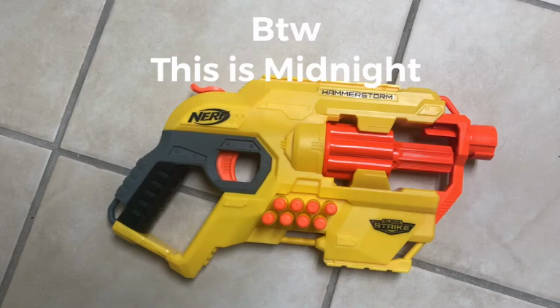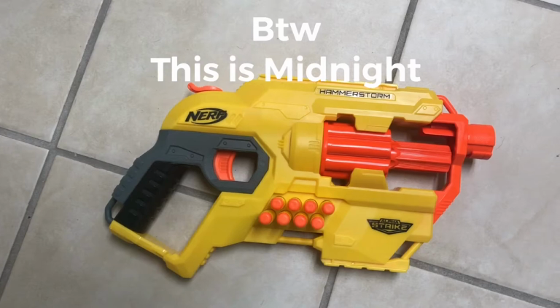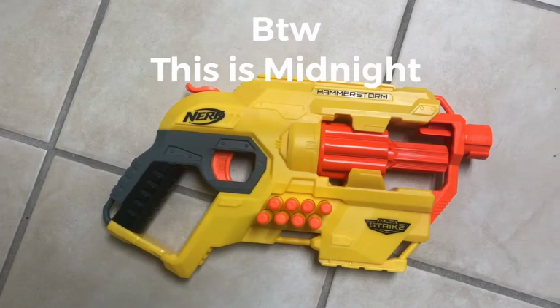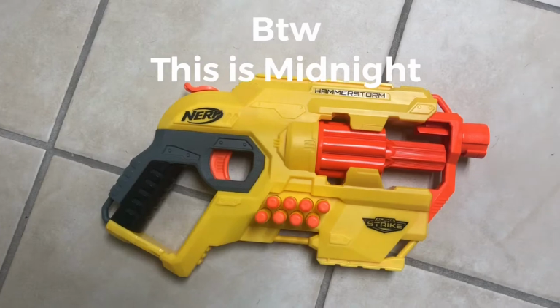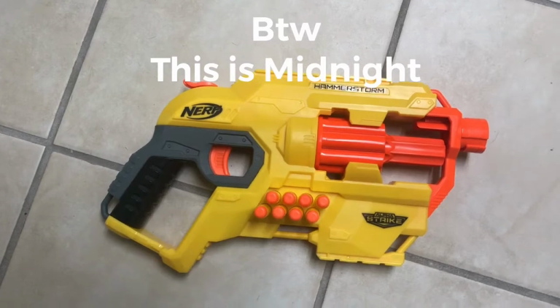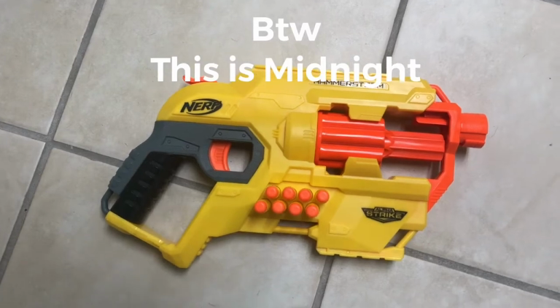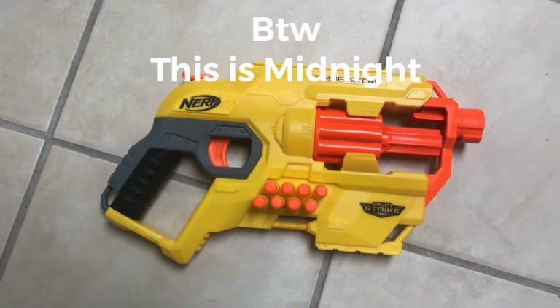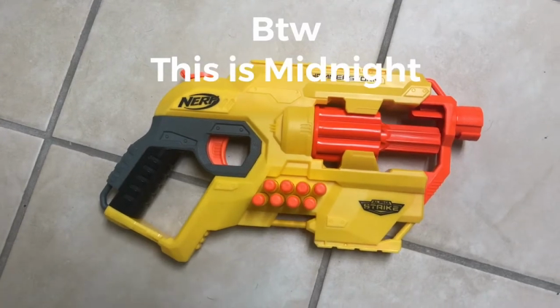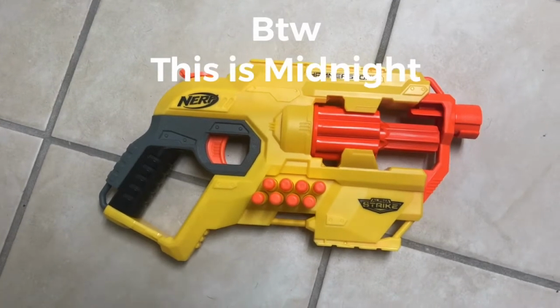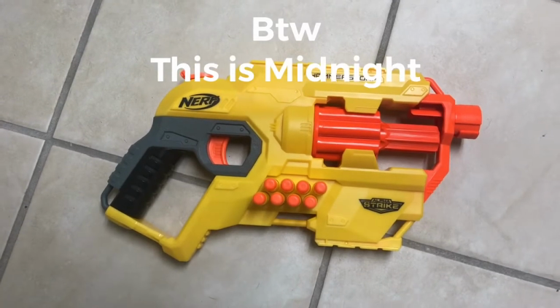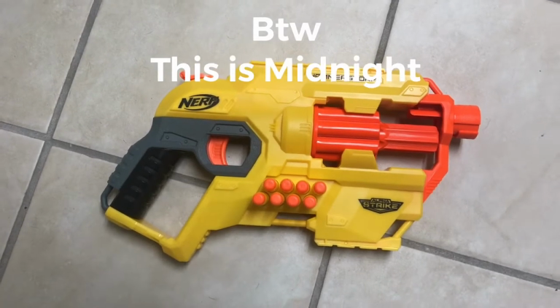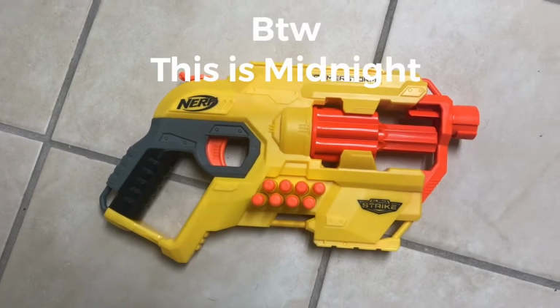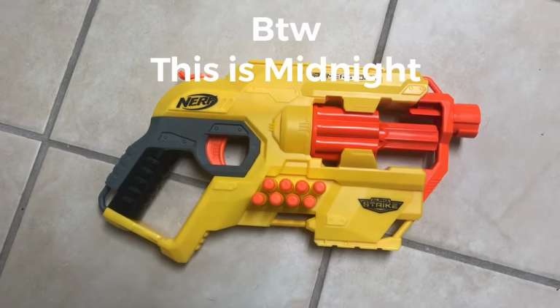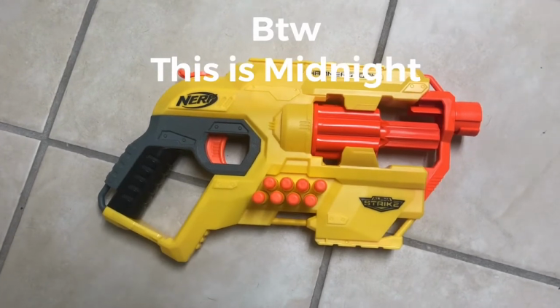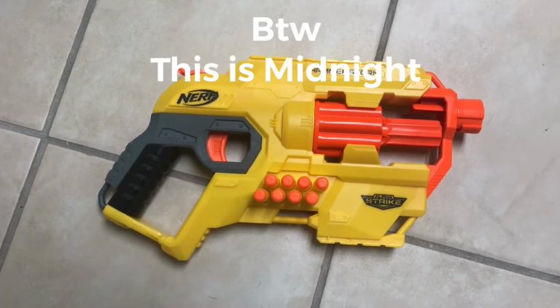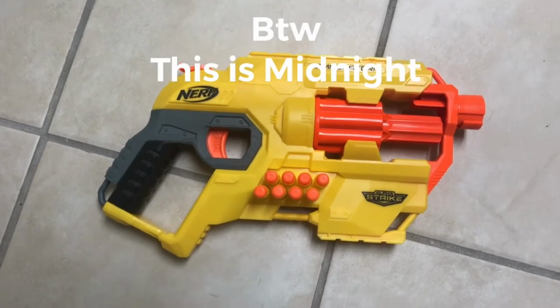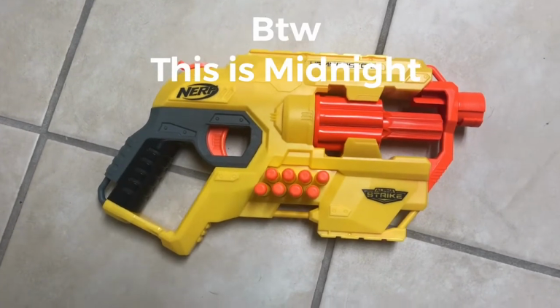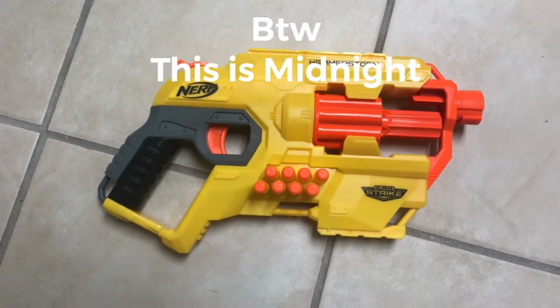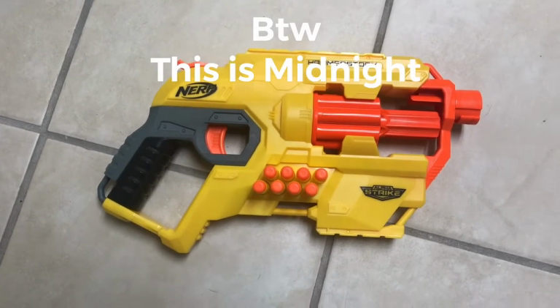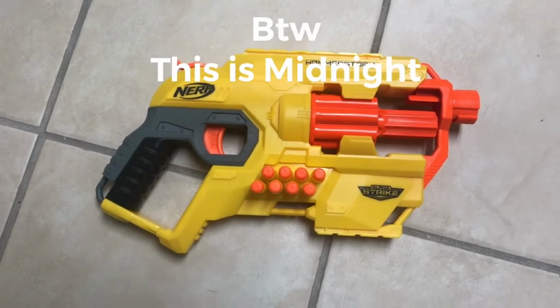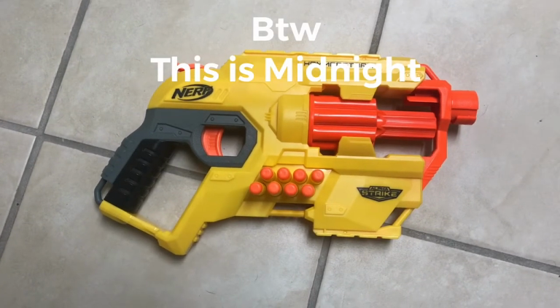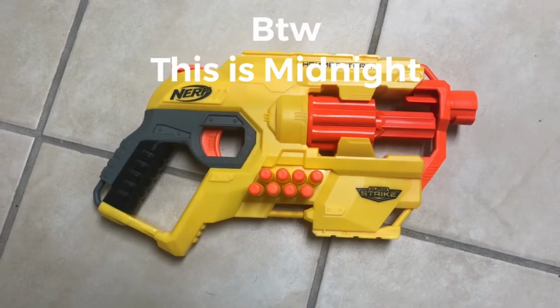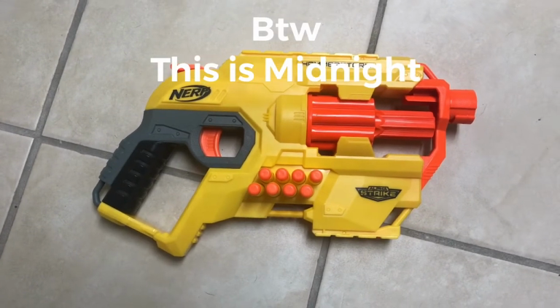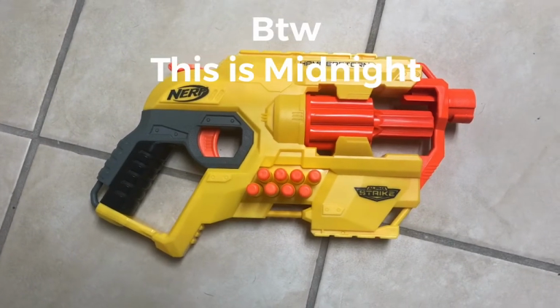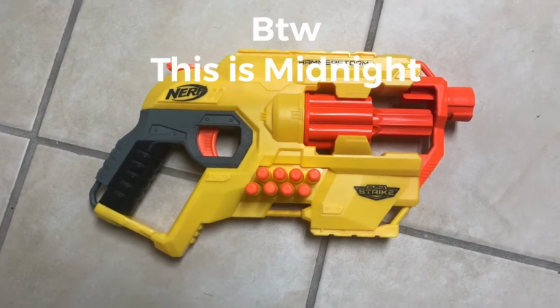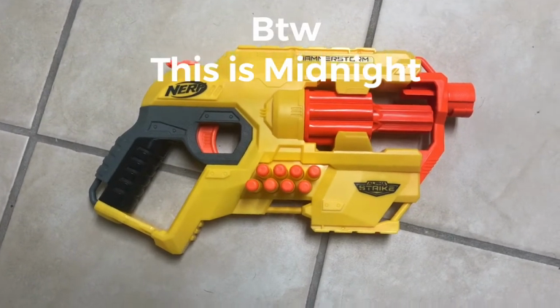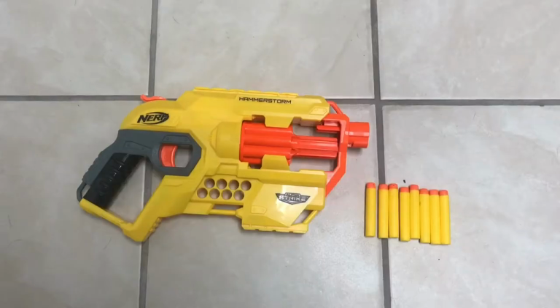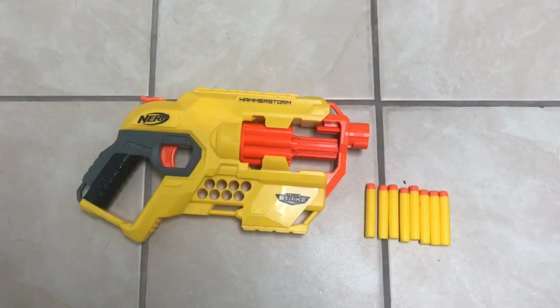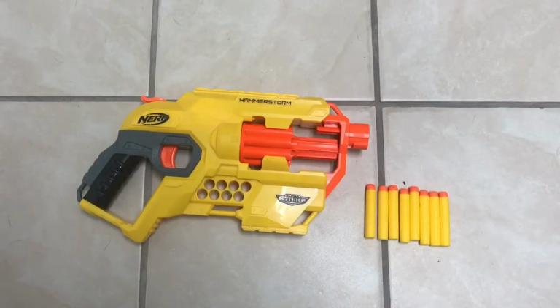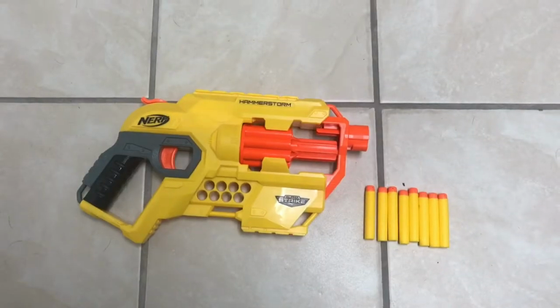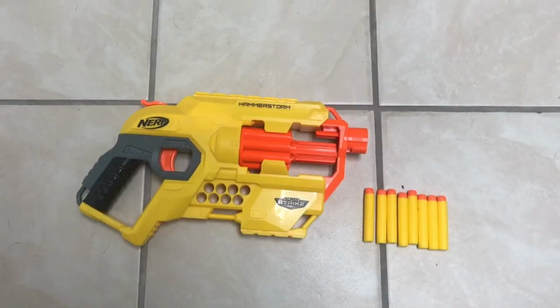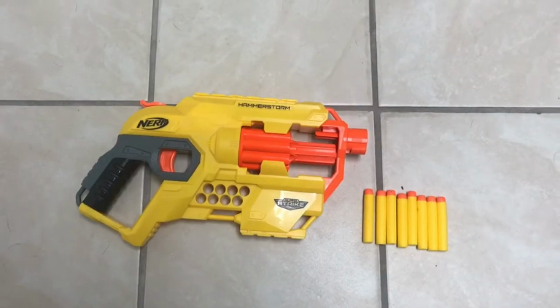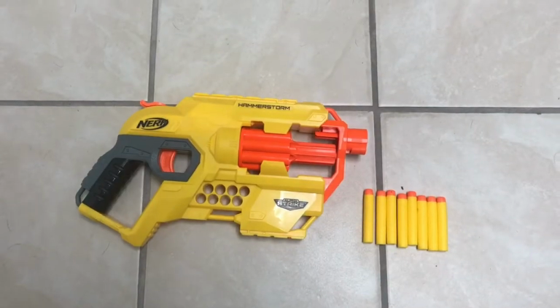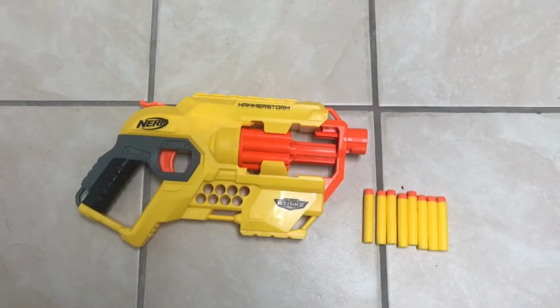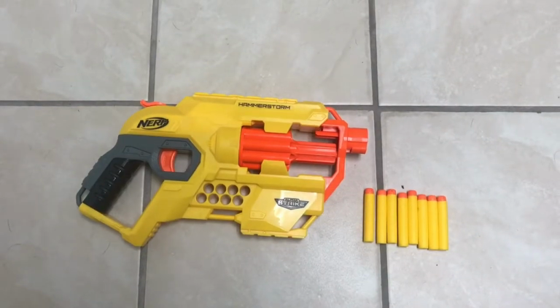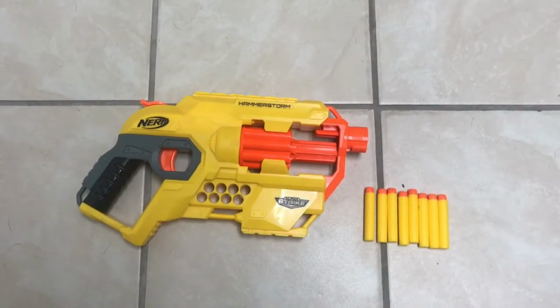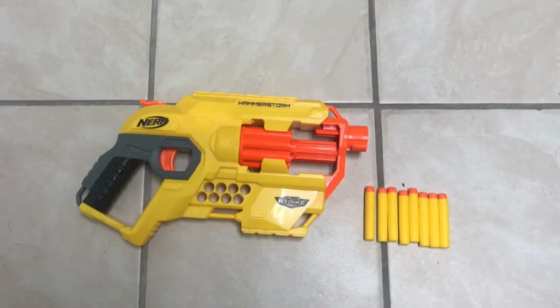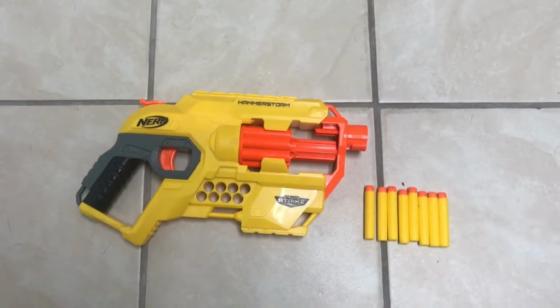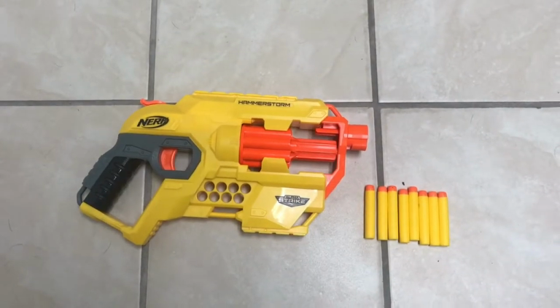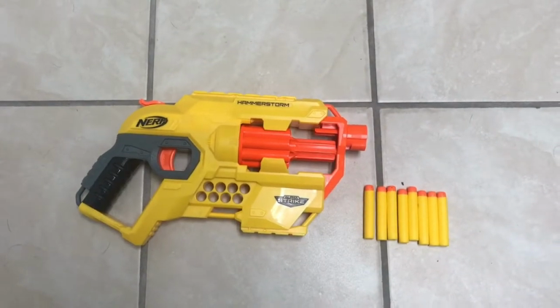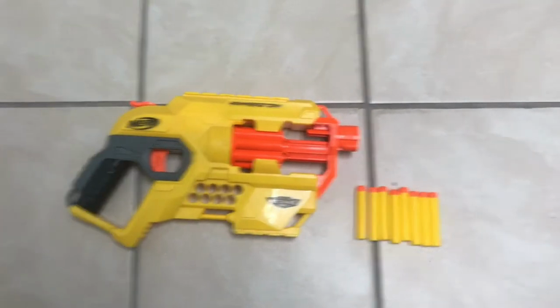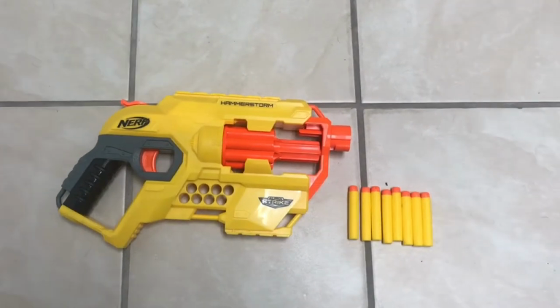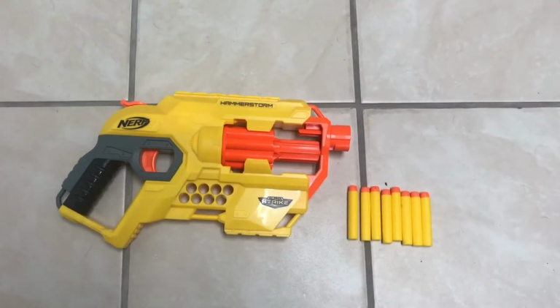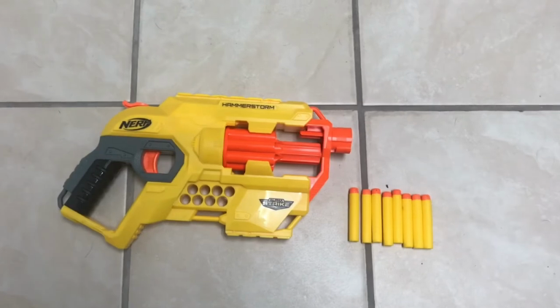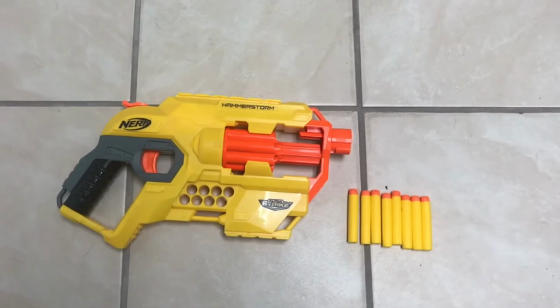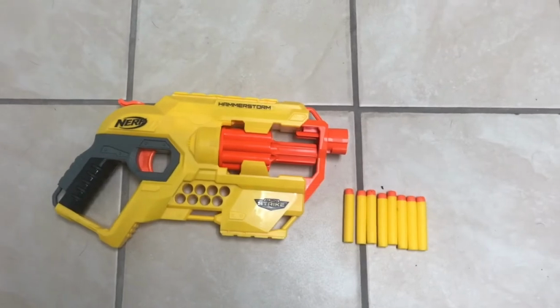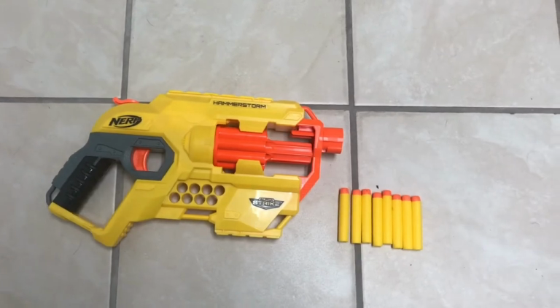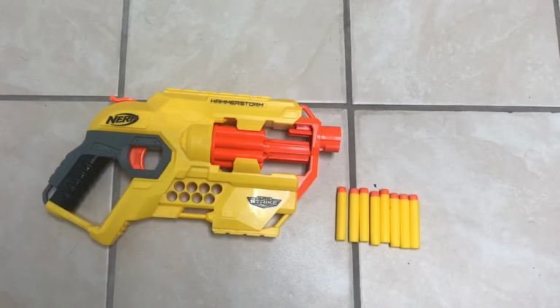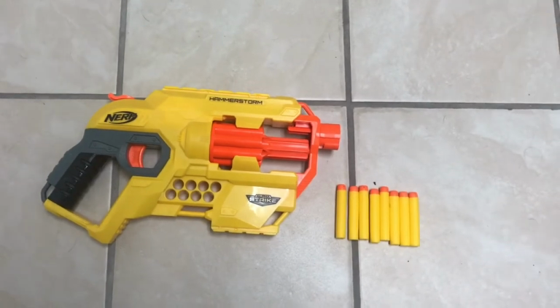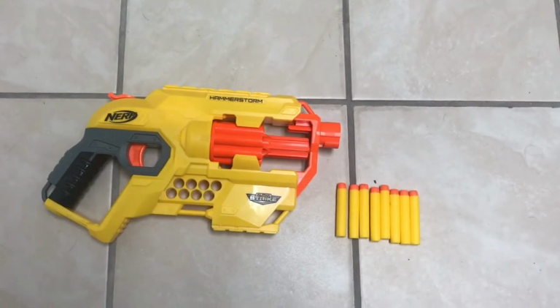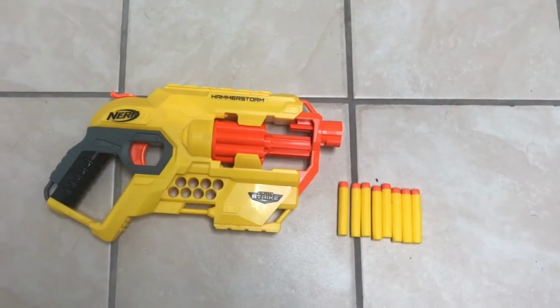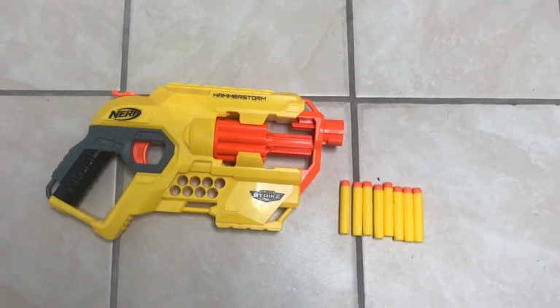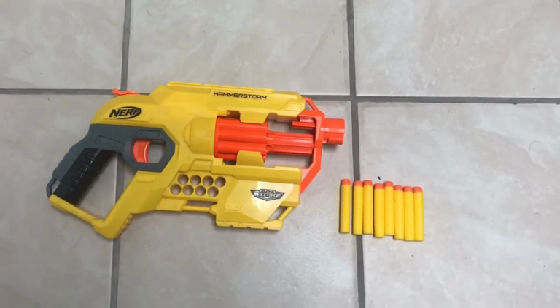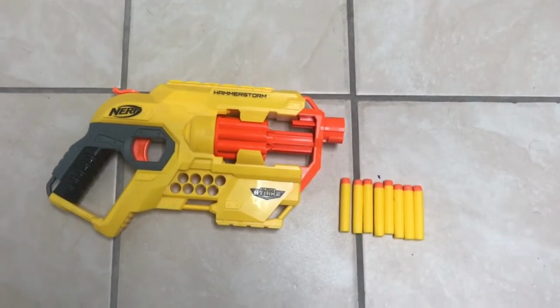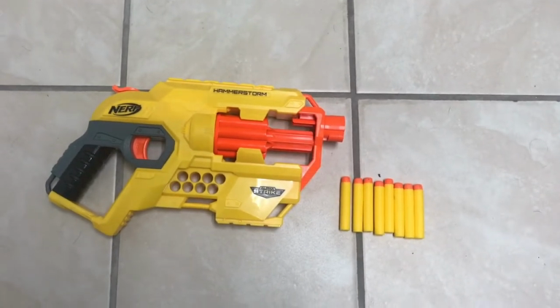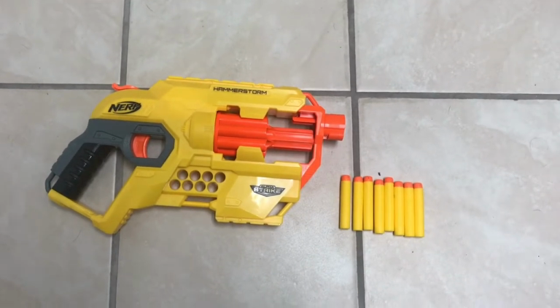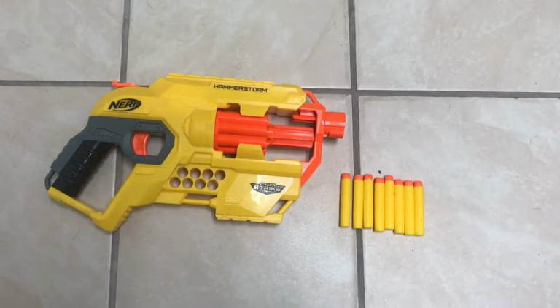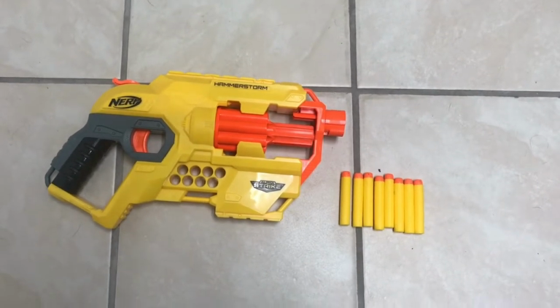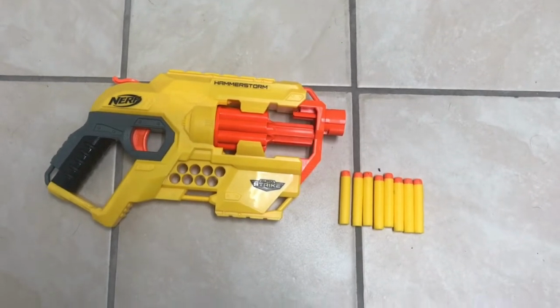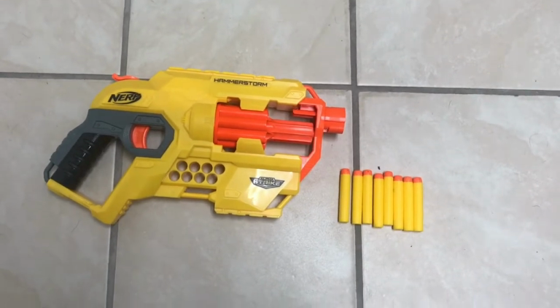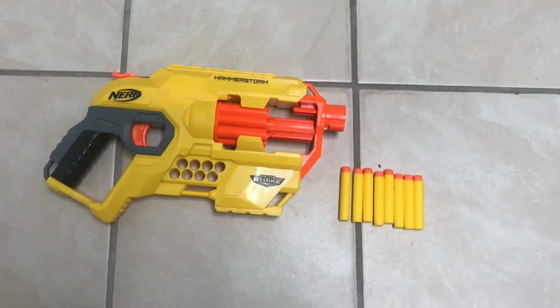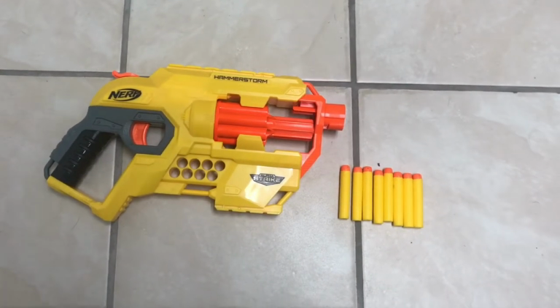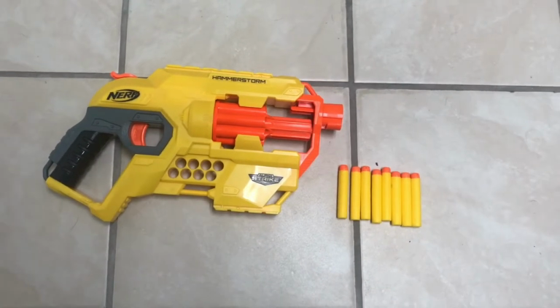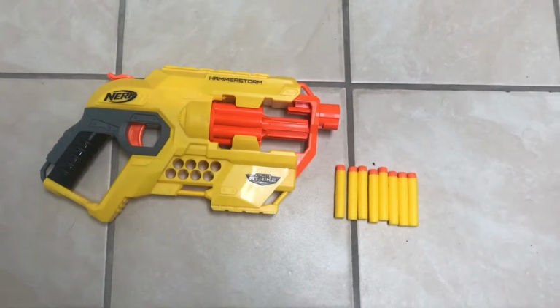This is the Hammerstorm review starting now. The package includes eight Elite darts and the blaster itself.